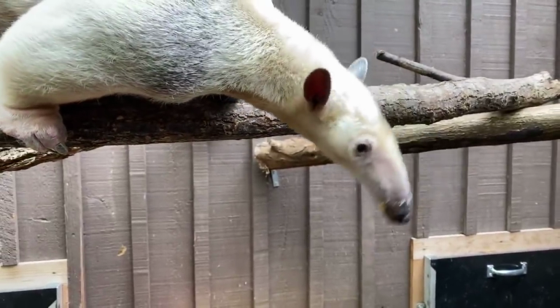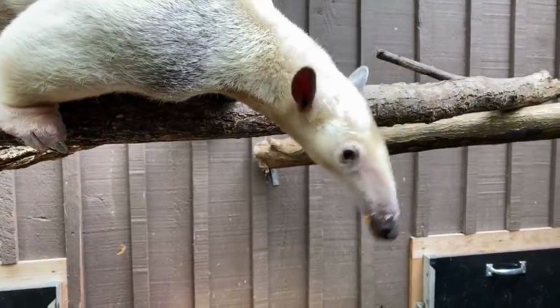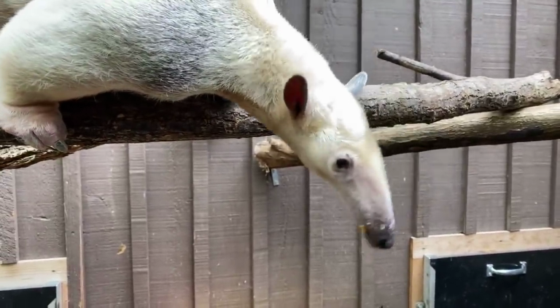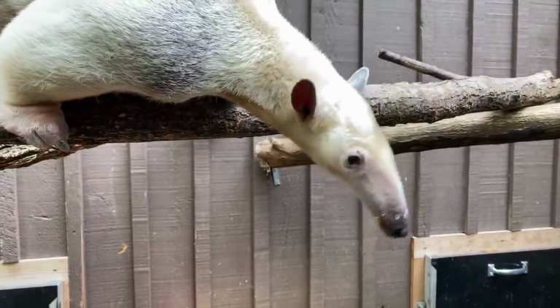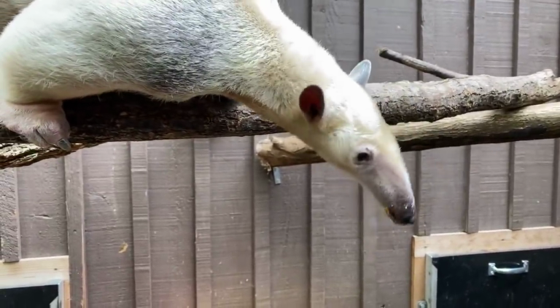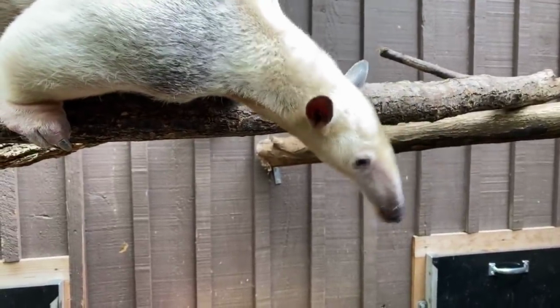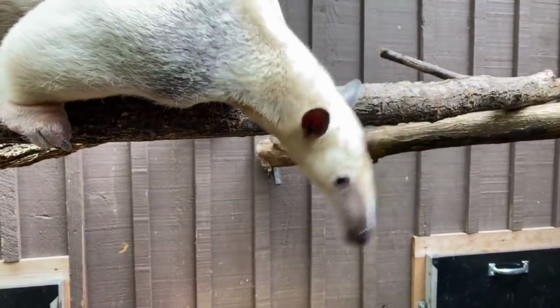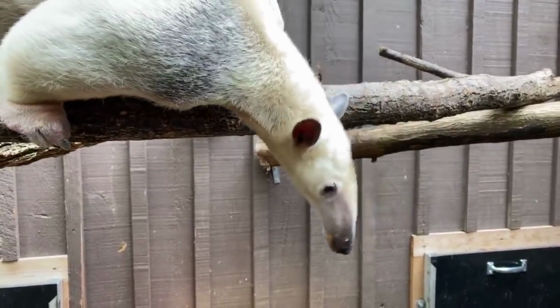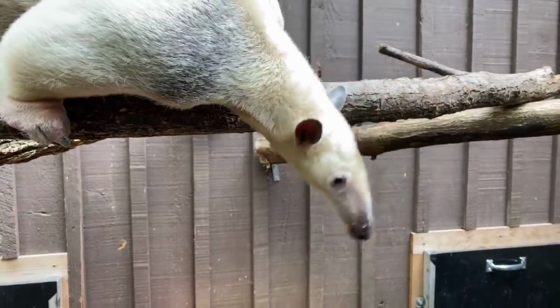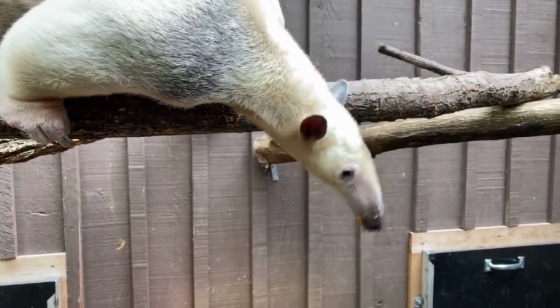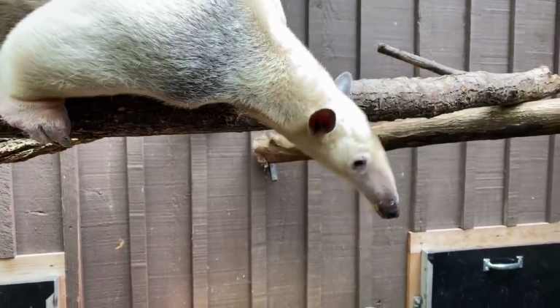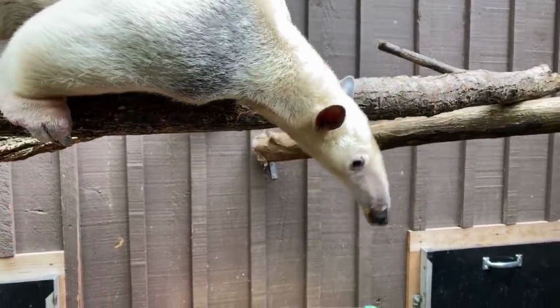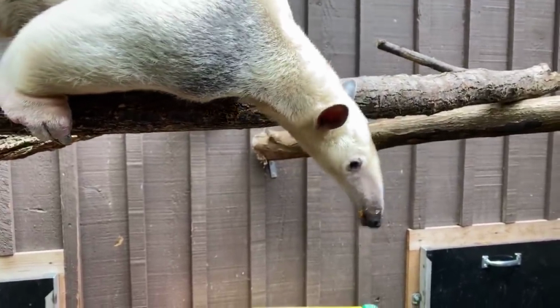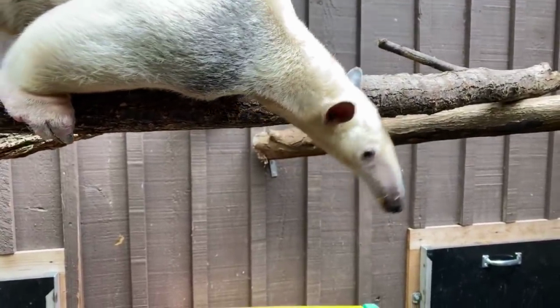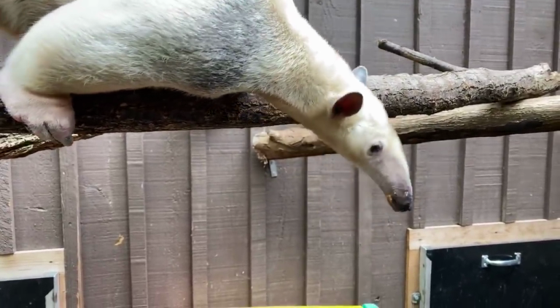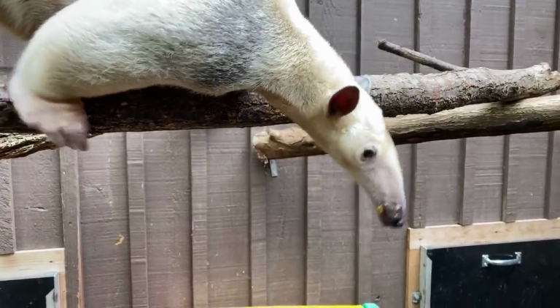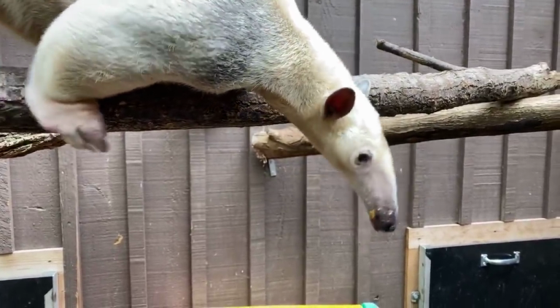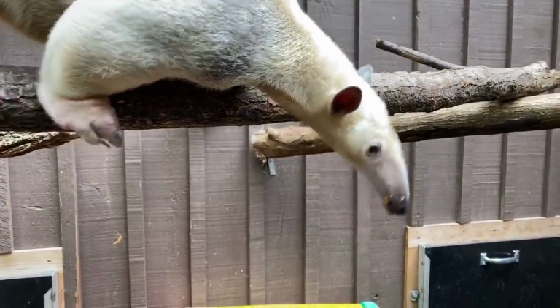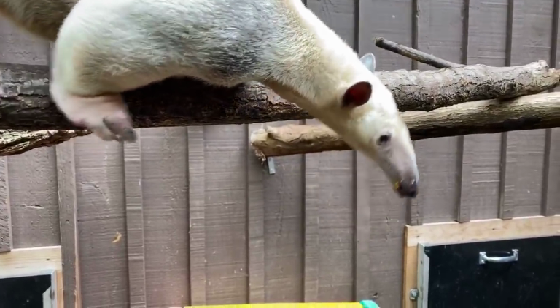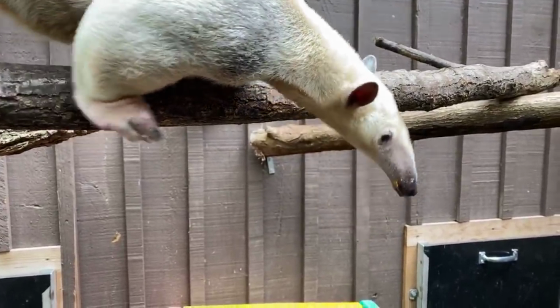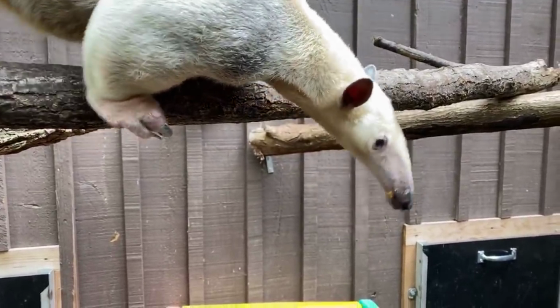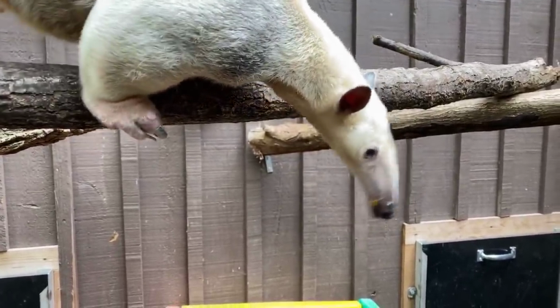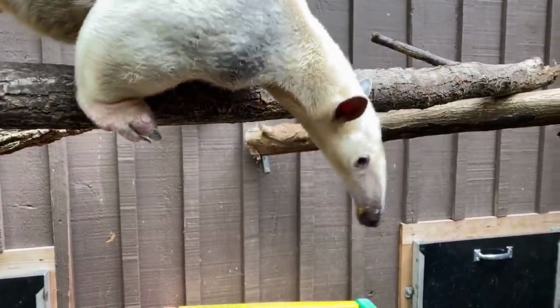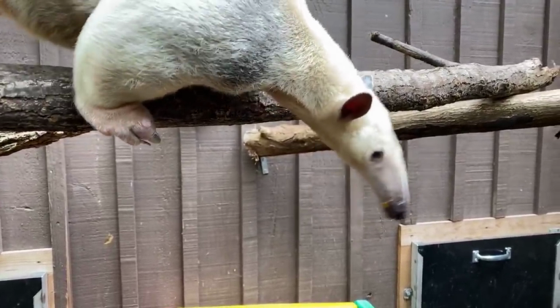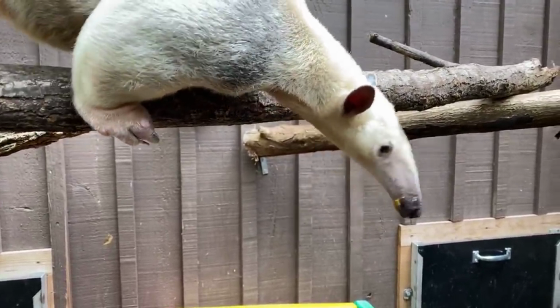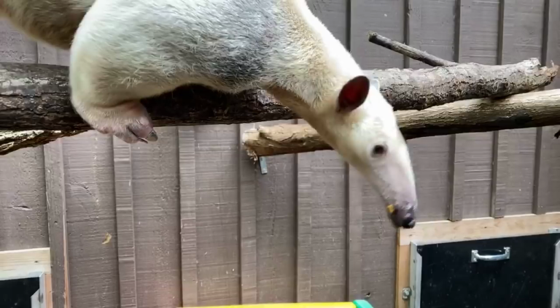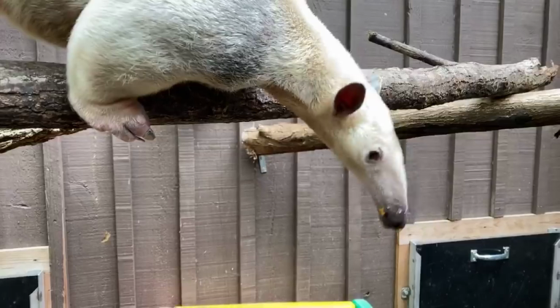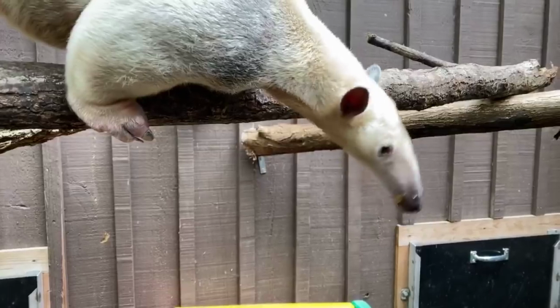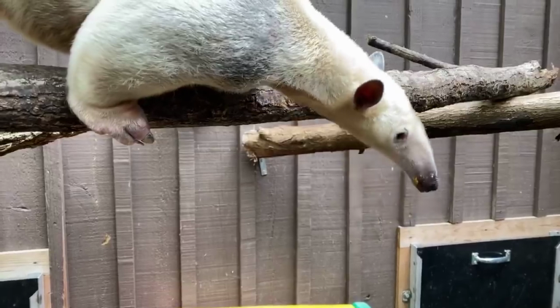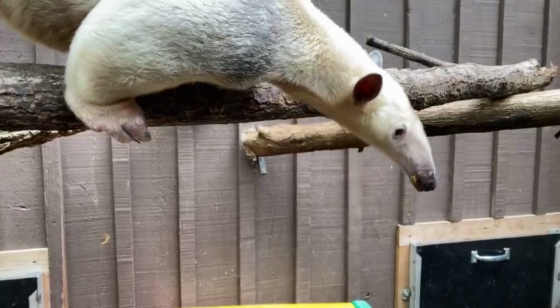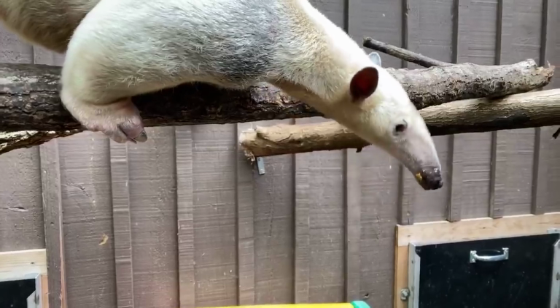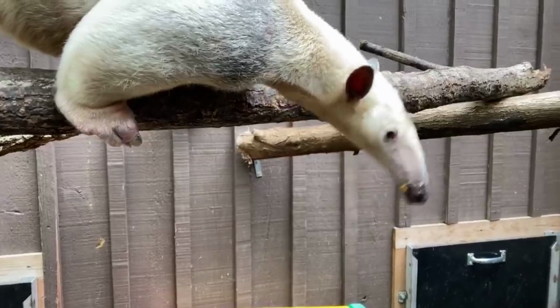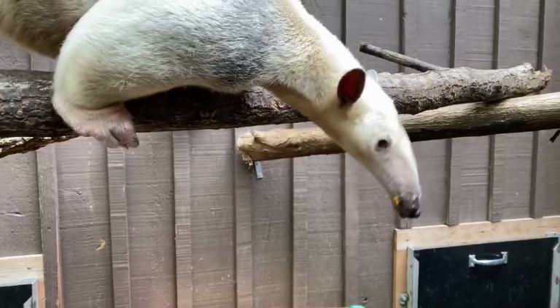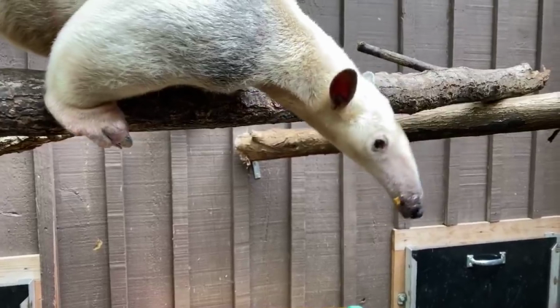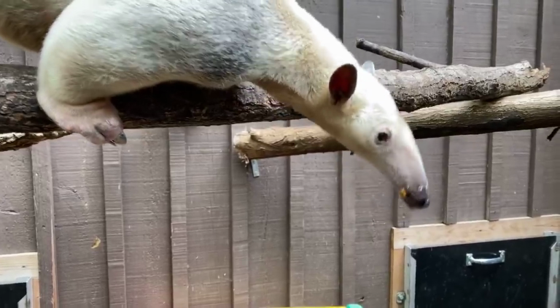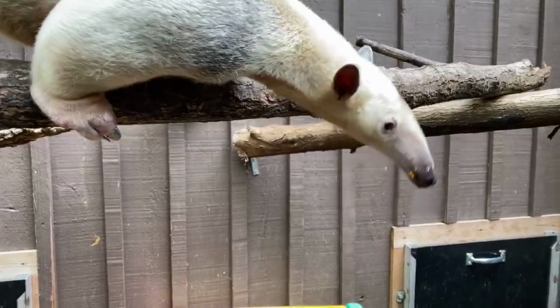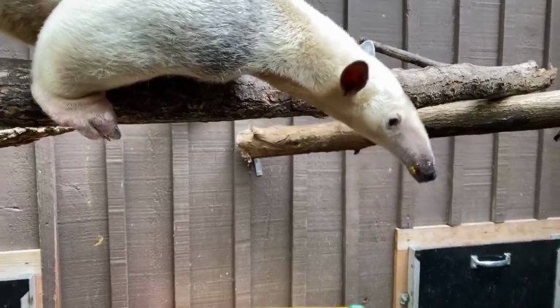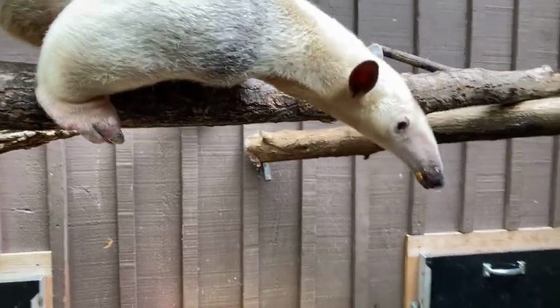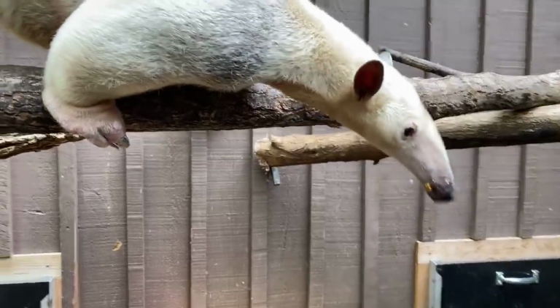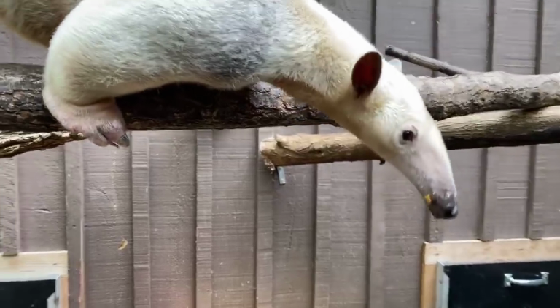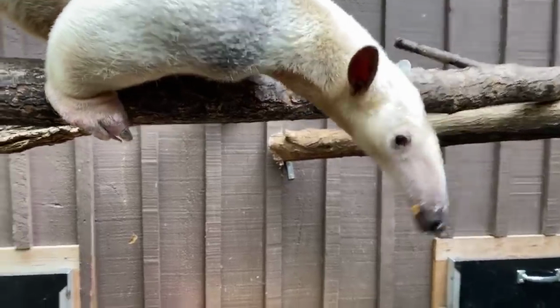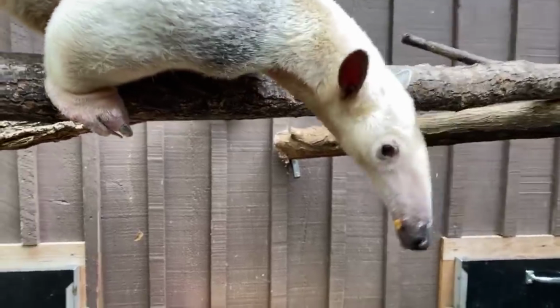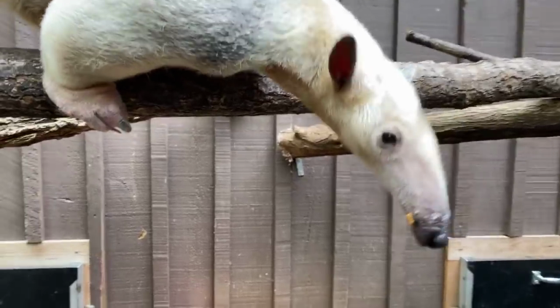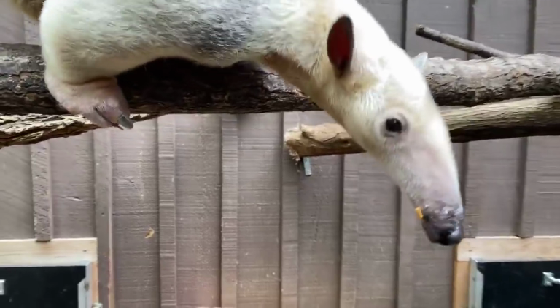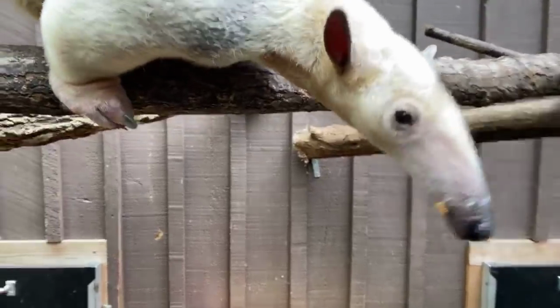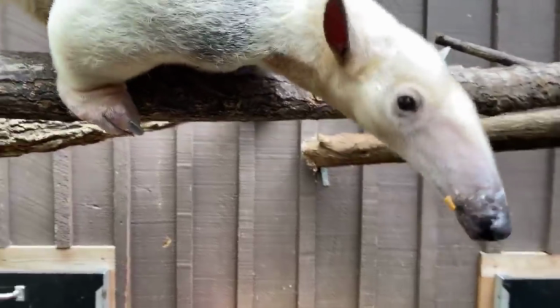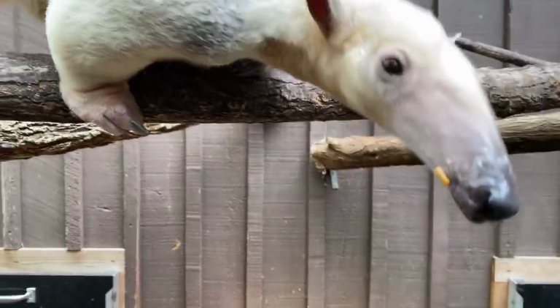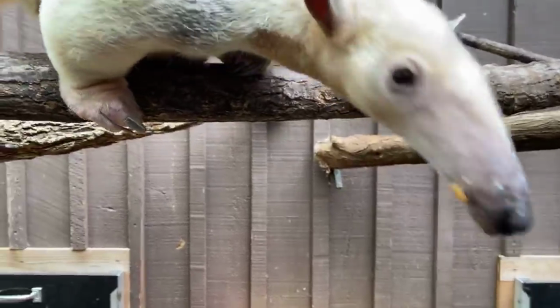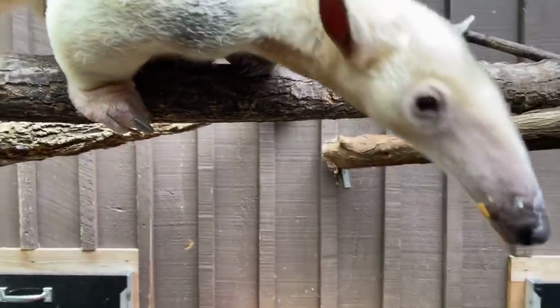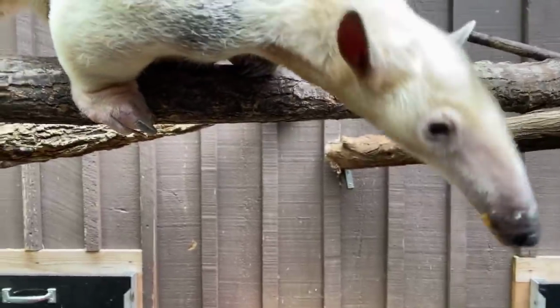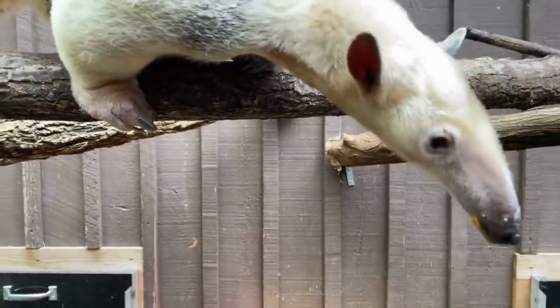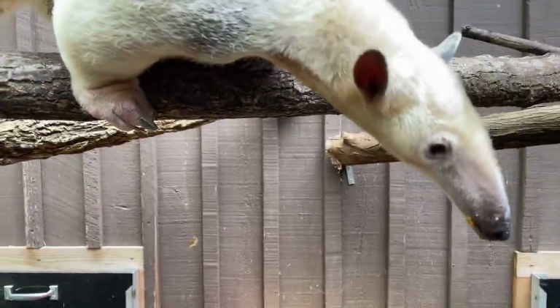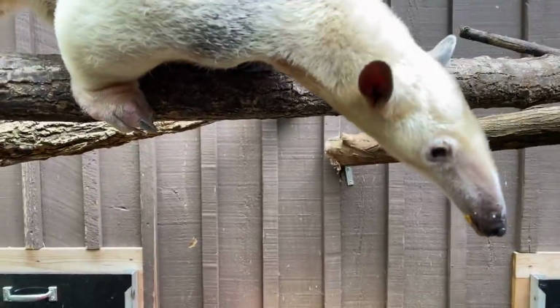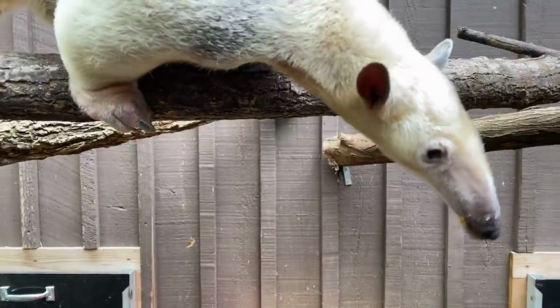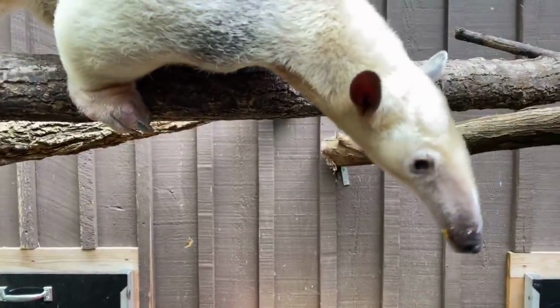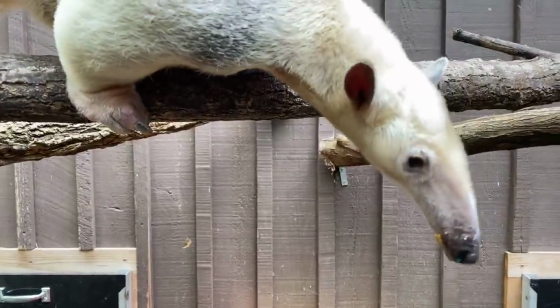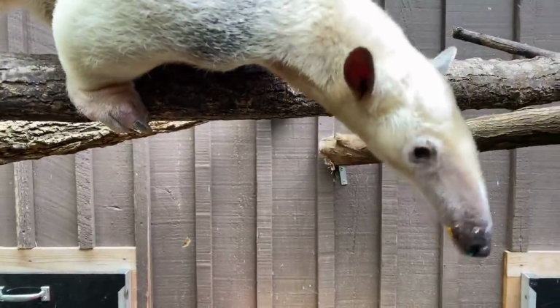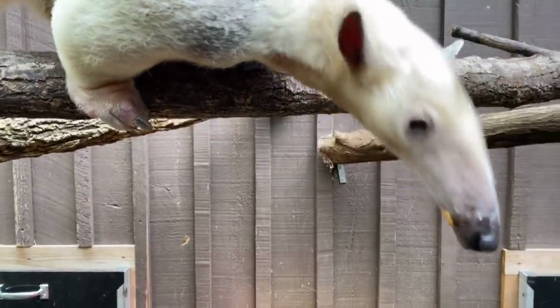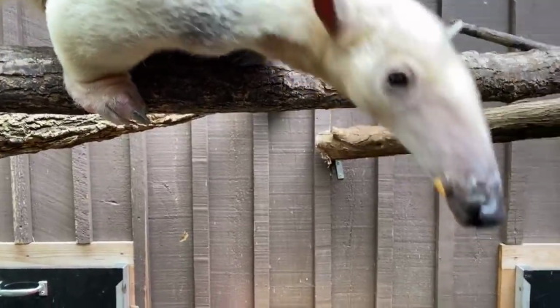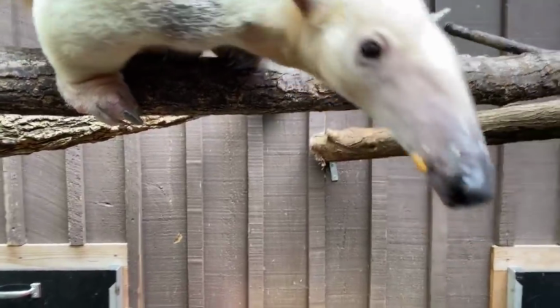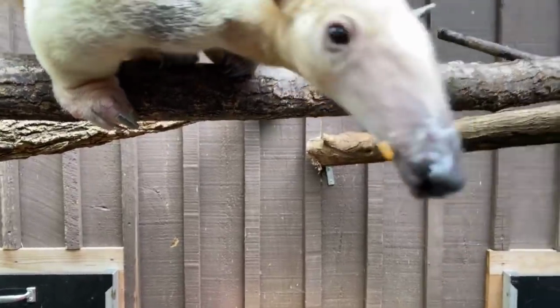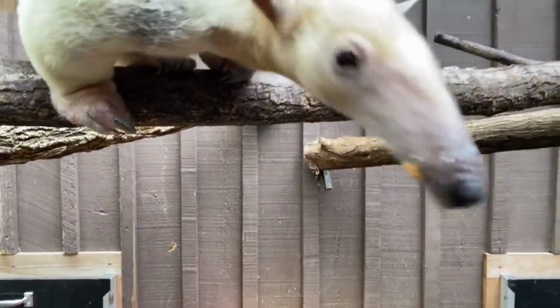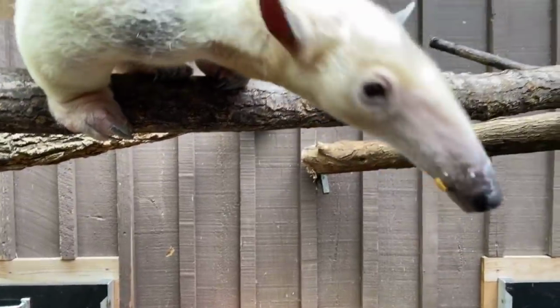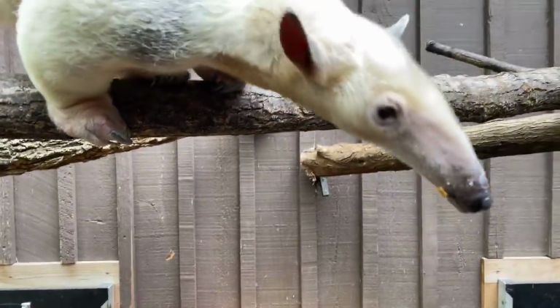These guys eat about 10,000 bugs a day, mainly termites. They eat a lot of termites.